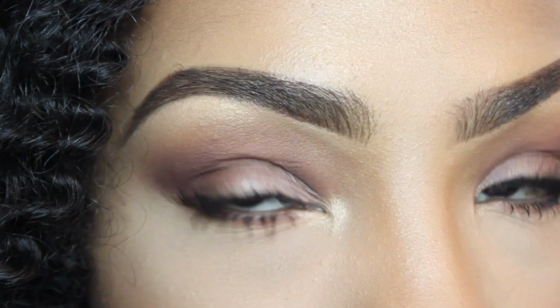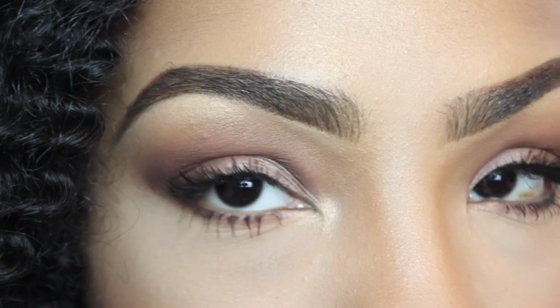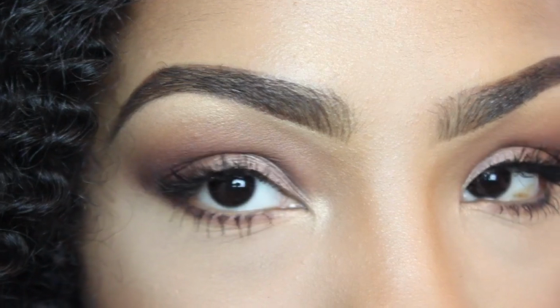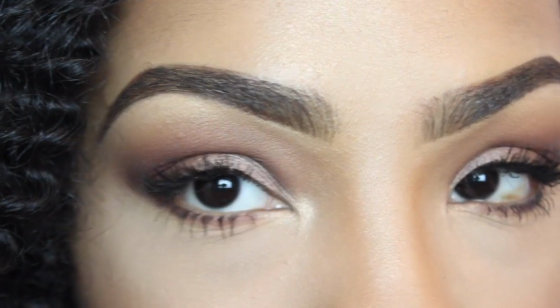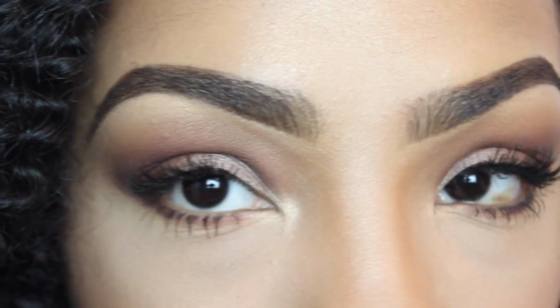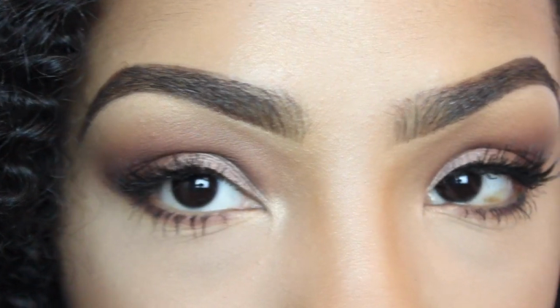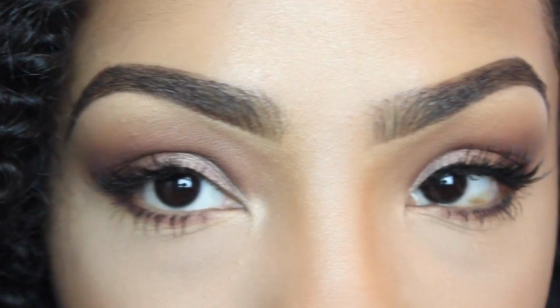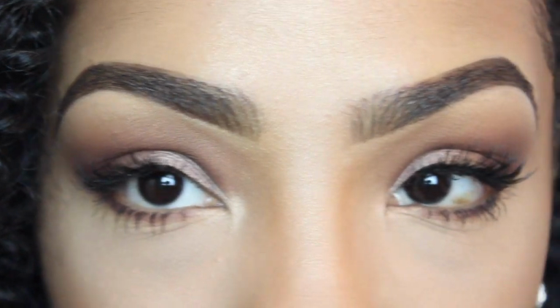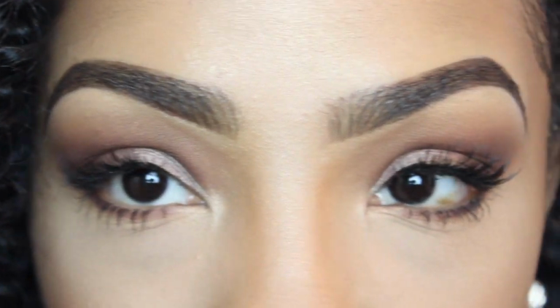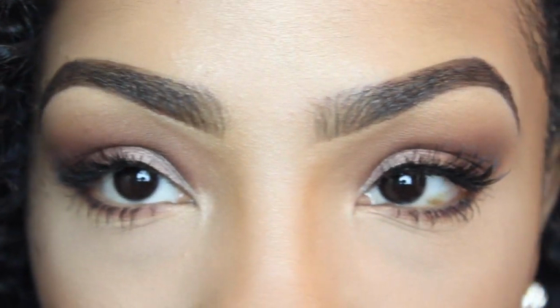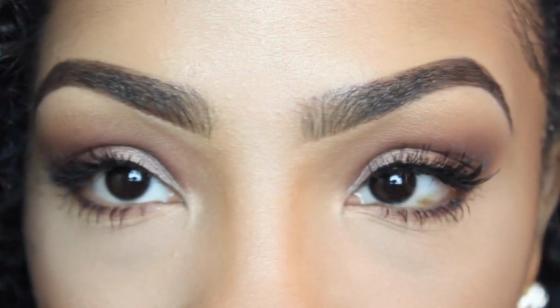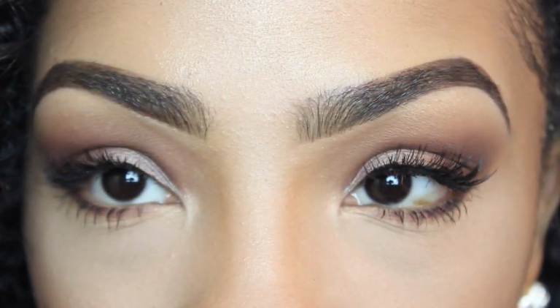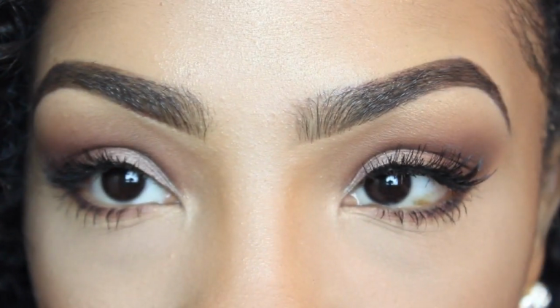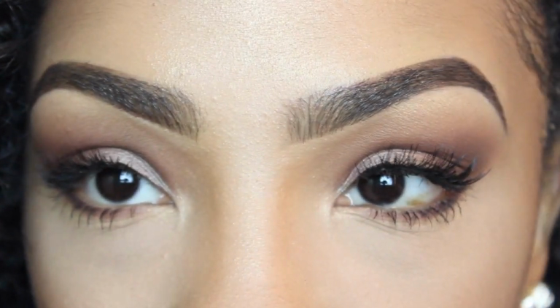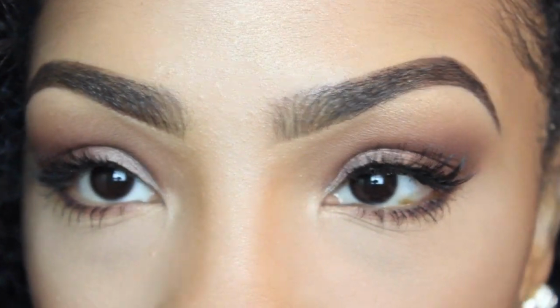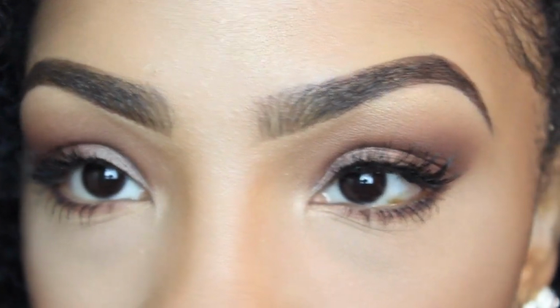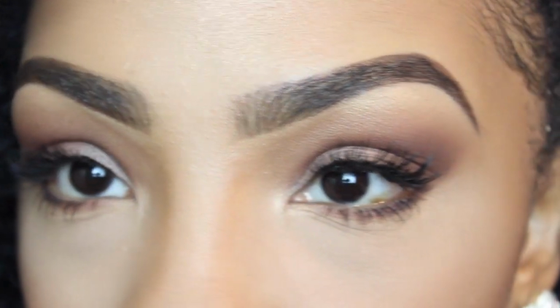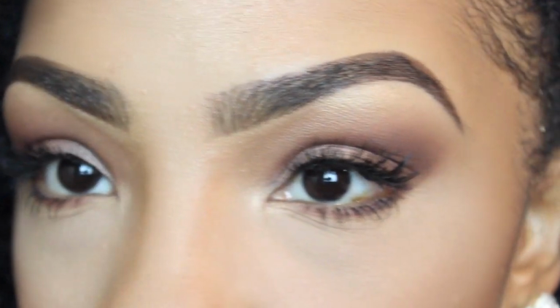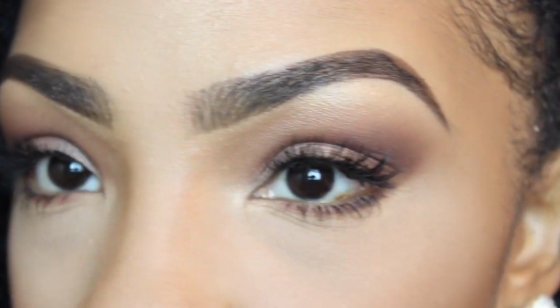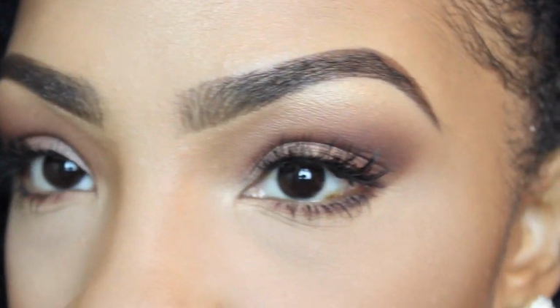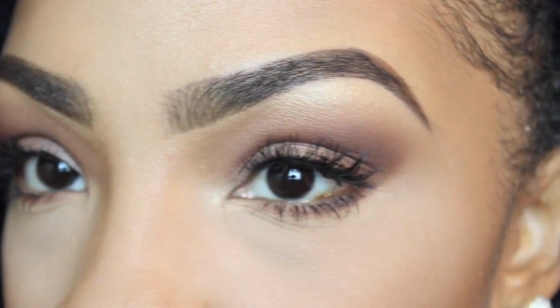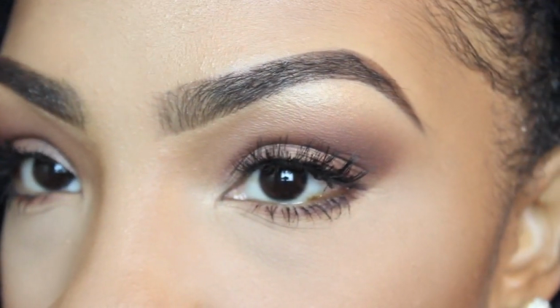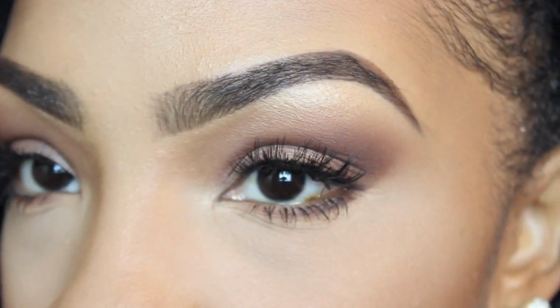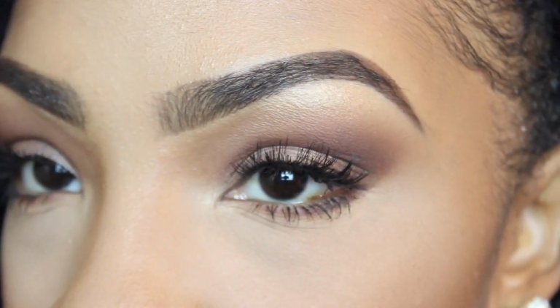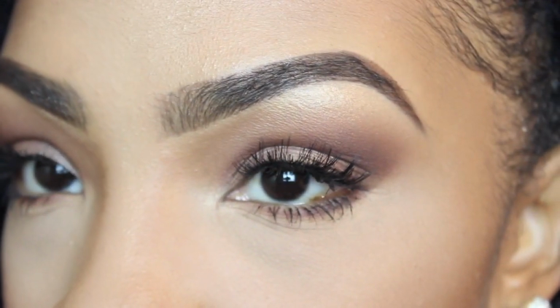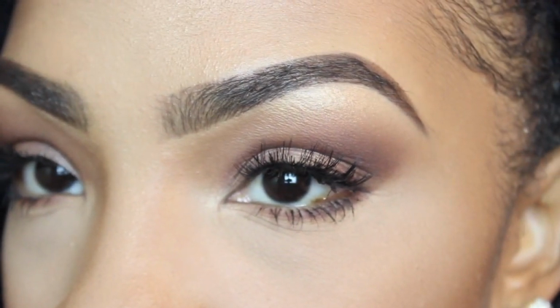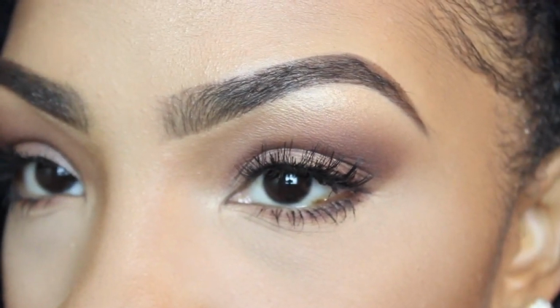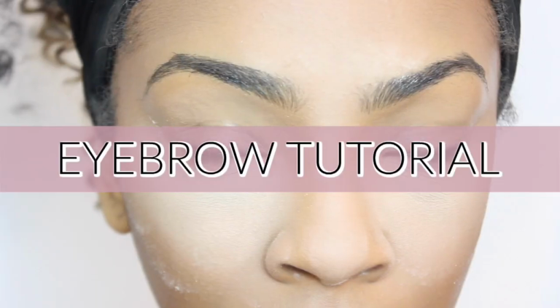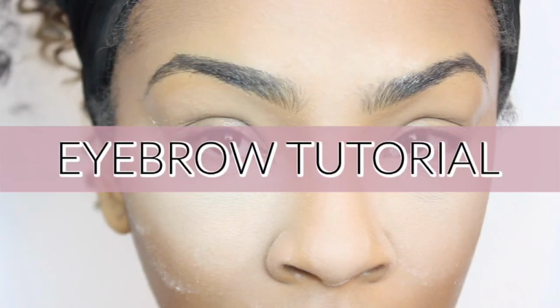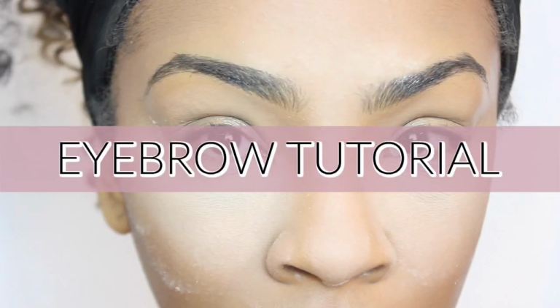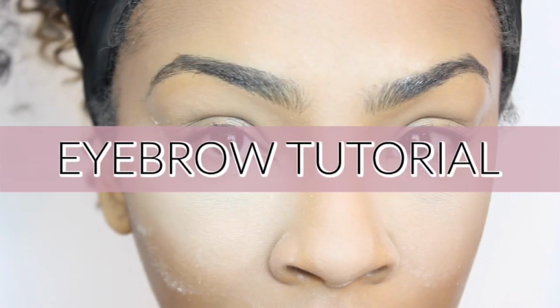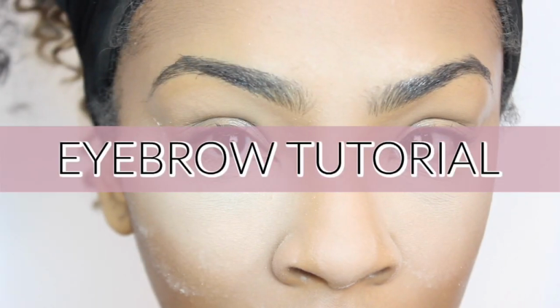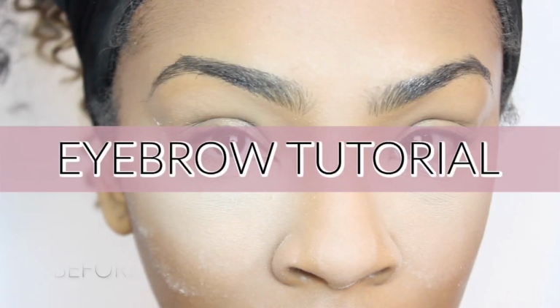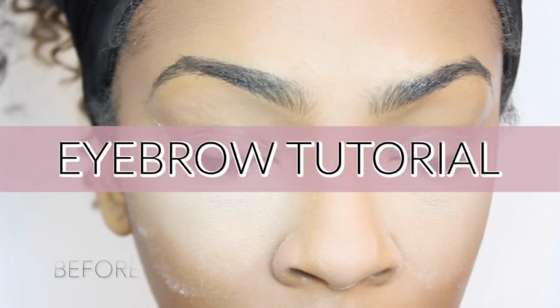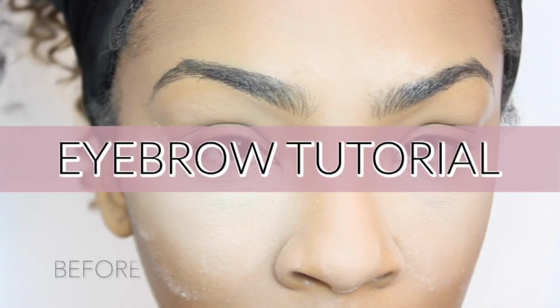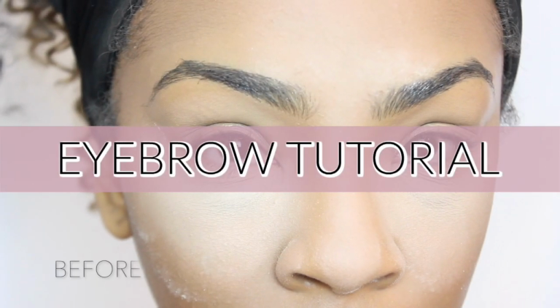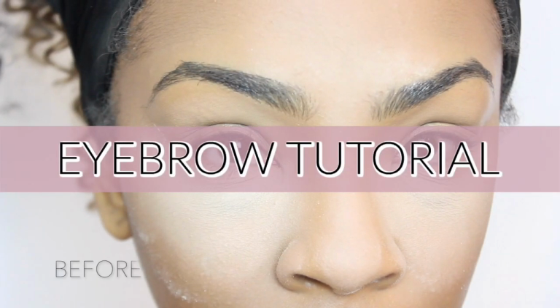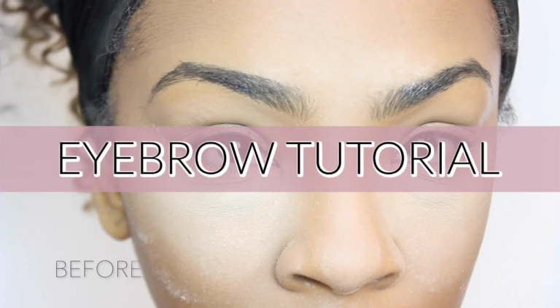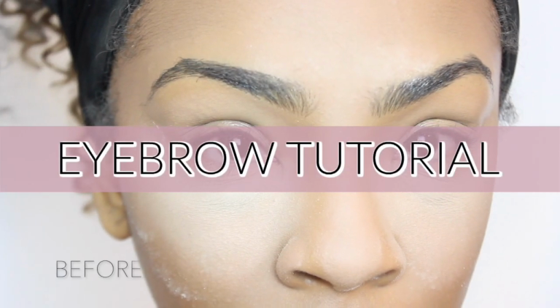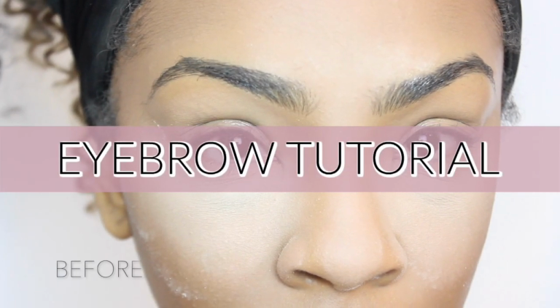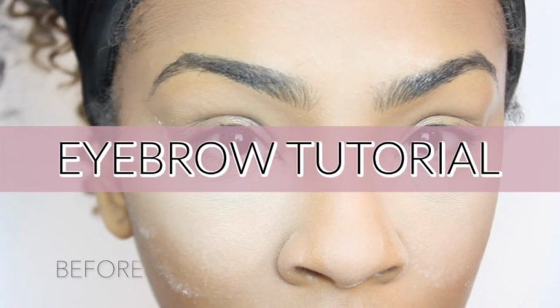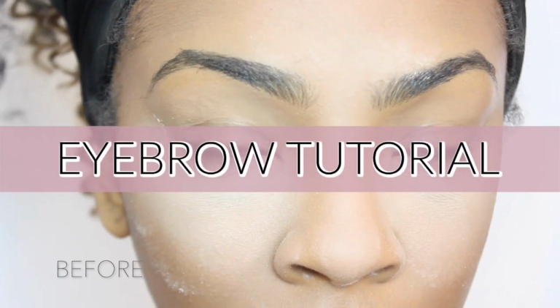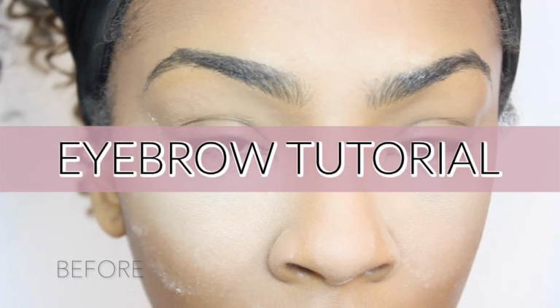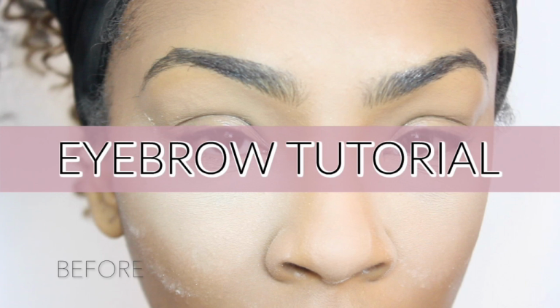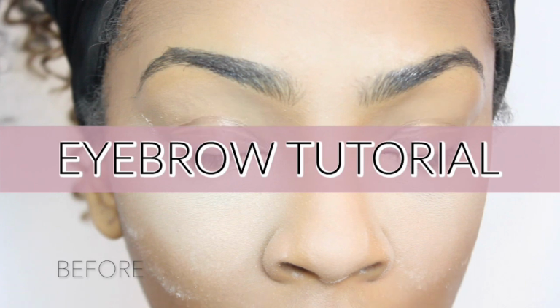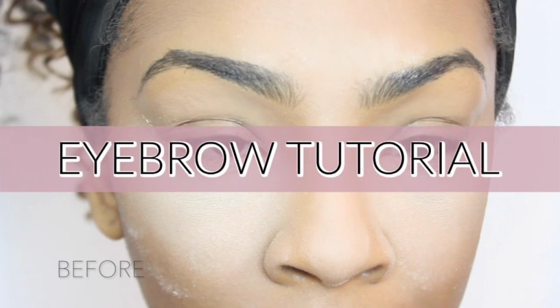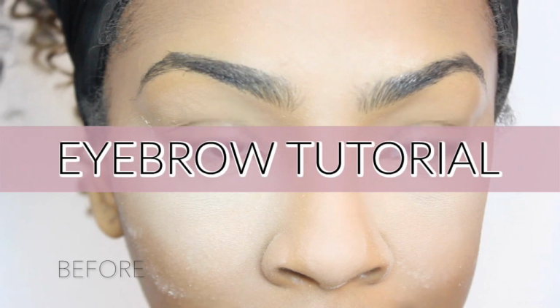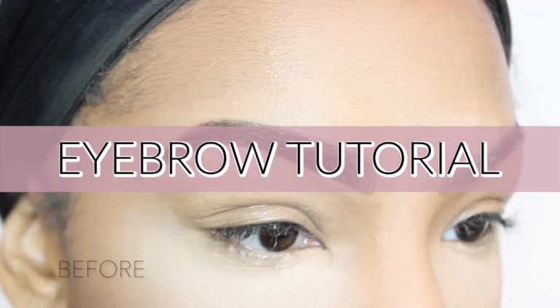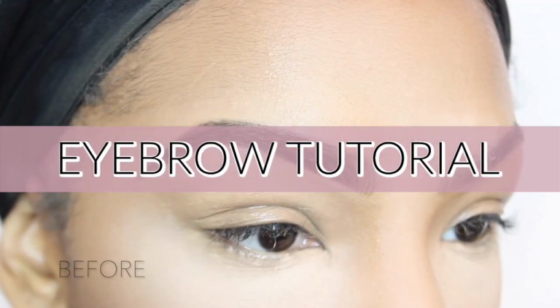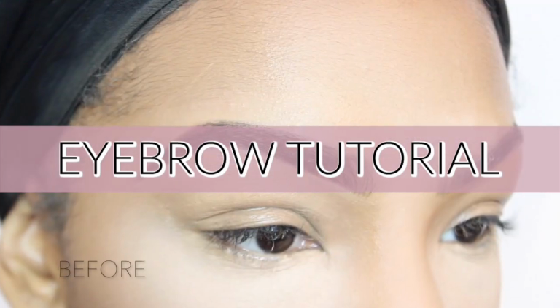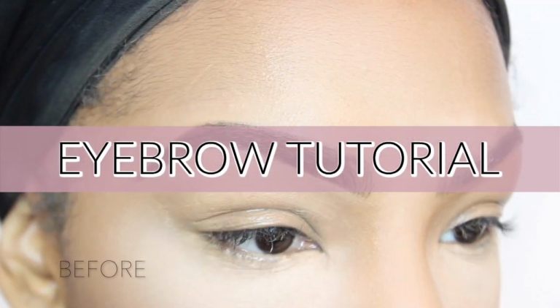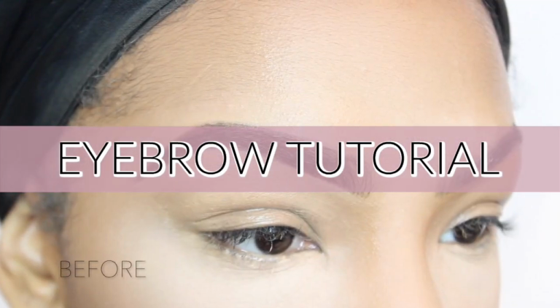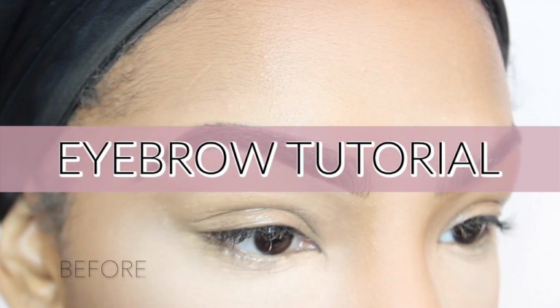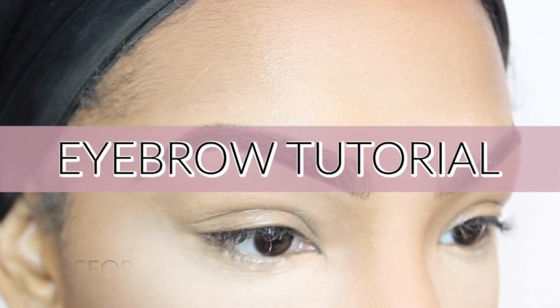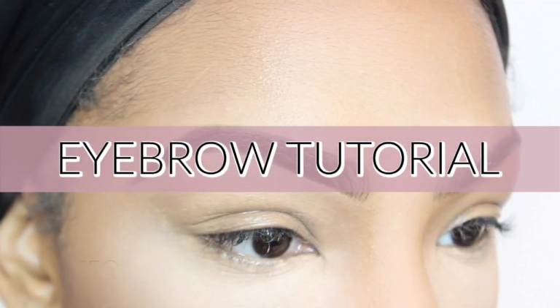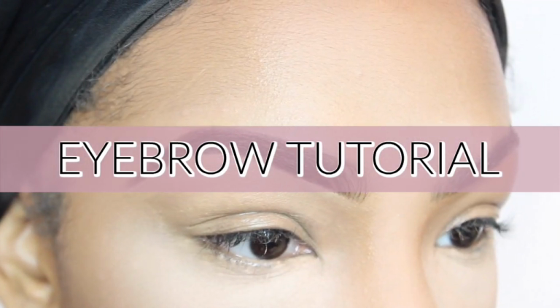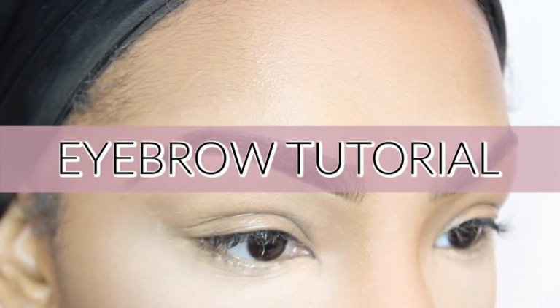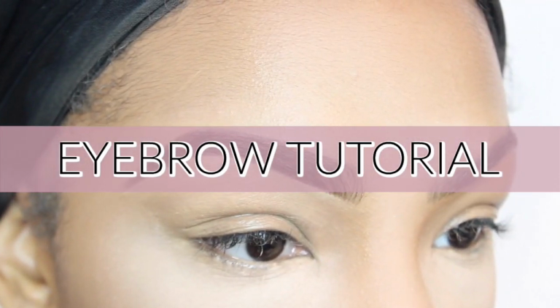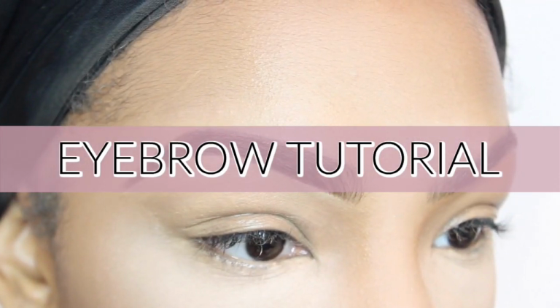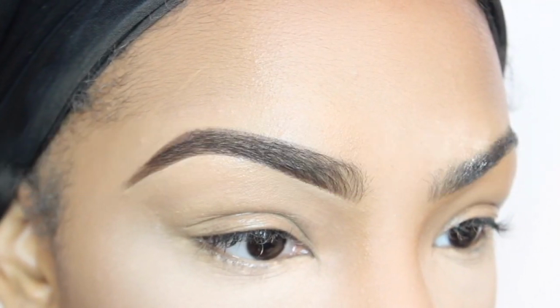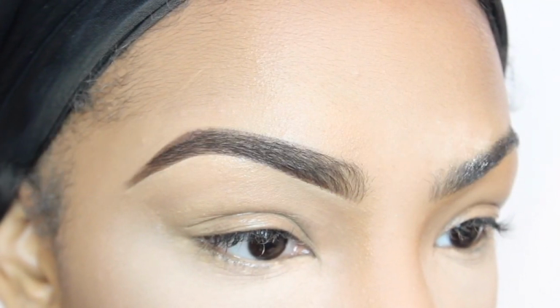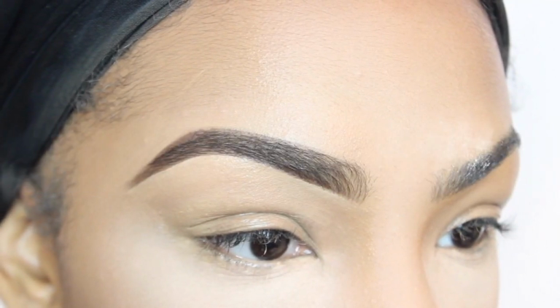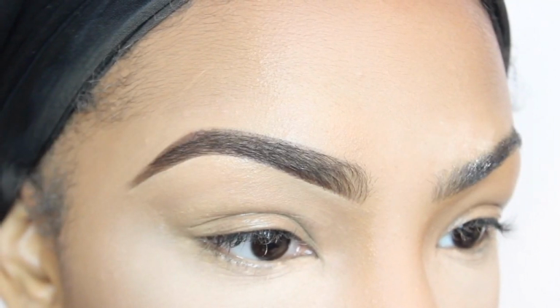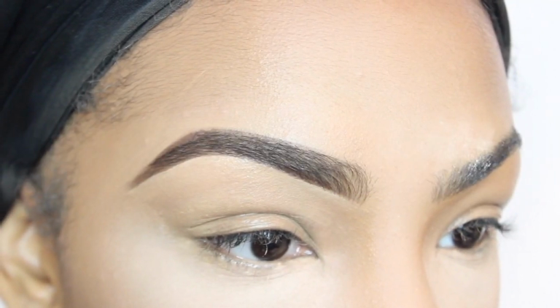Hello and welcome to my channel. My name is Dominique. I hope you are having a wonderful day. Today I'm going to be showing you how I fill in my eyebrows.